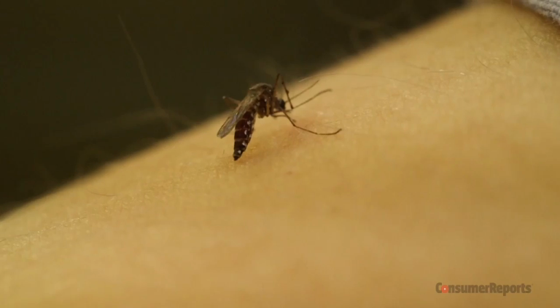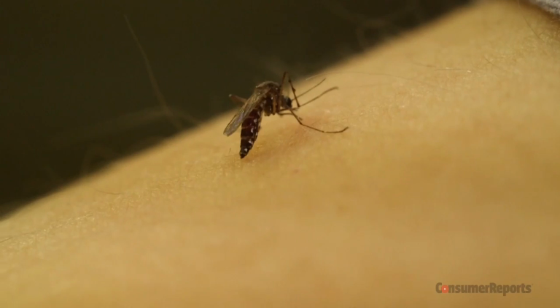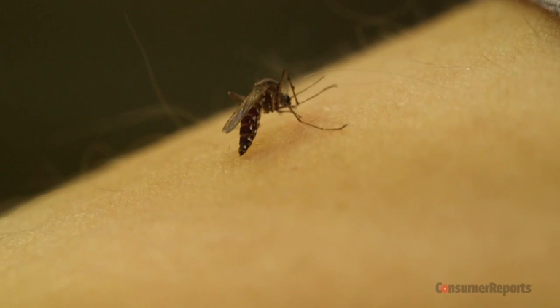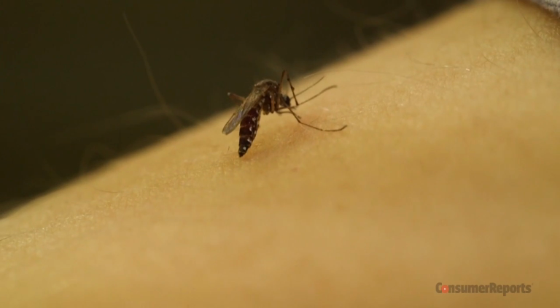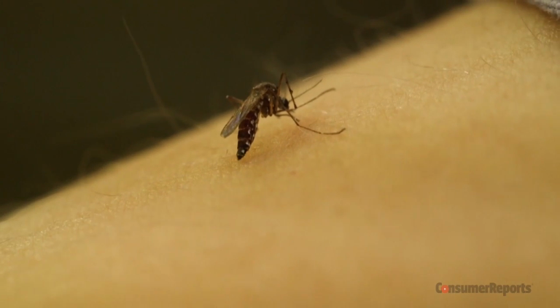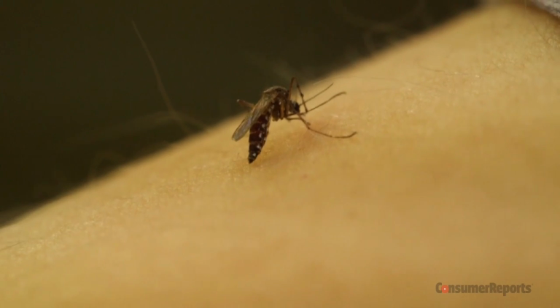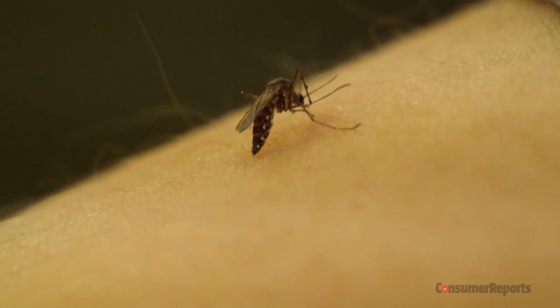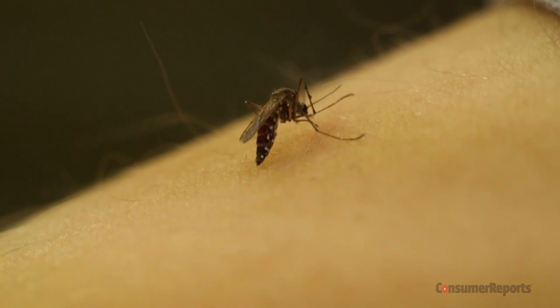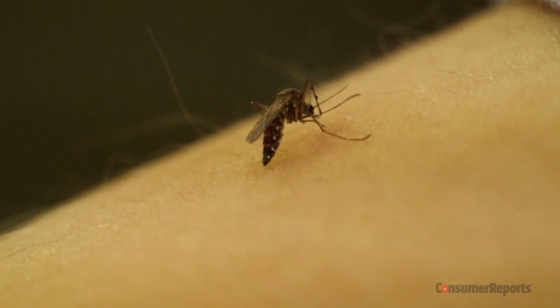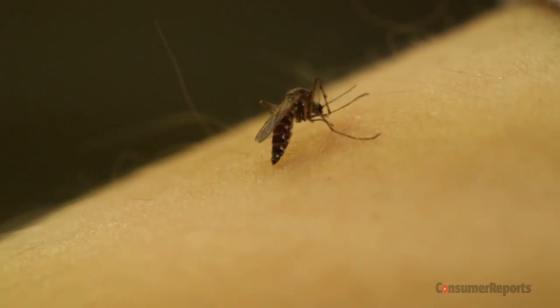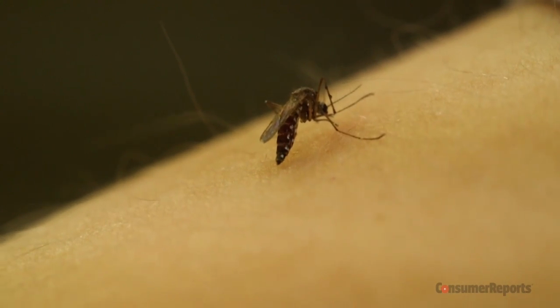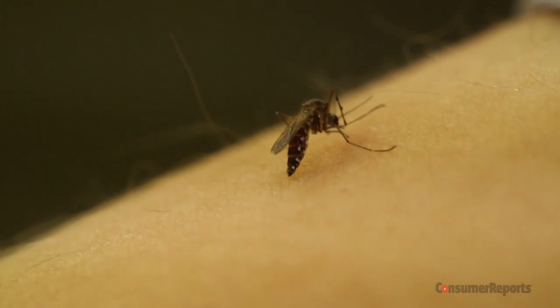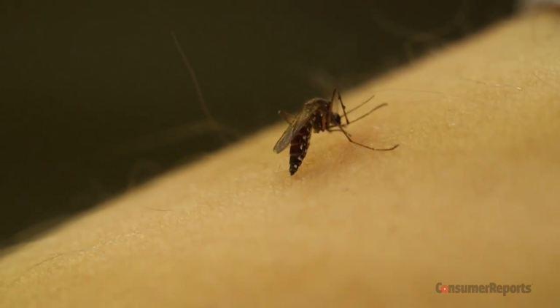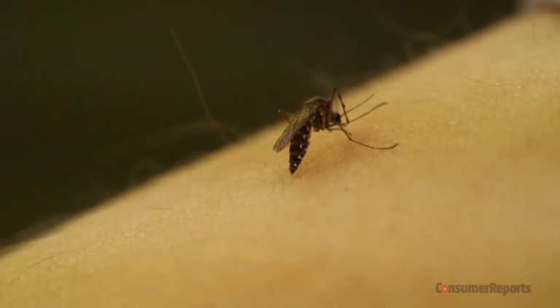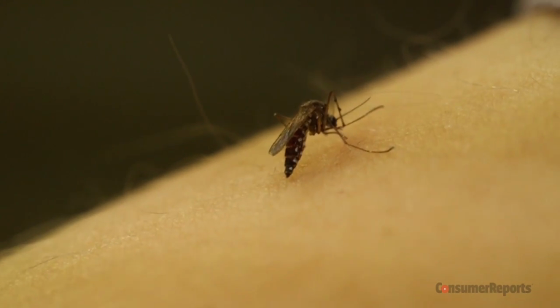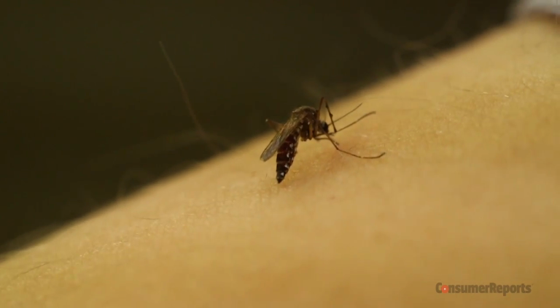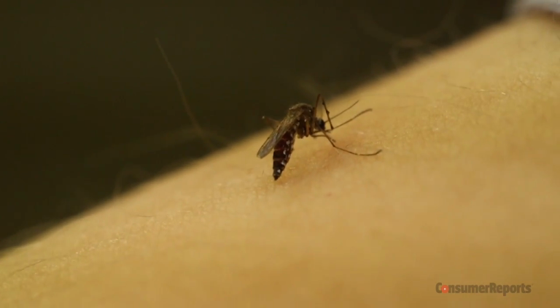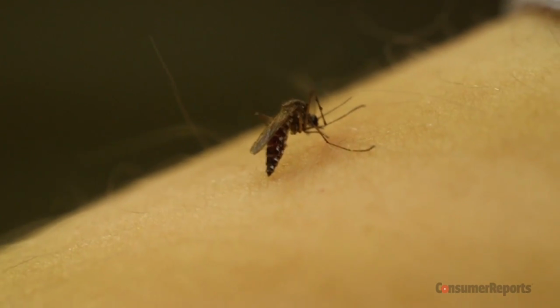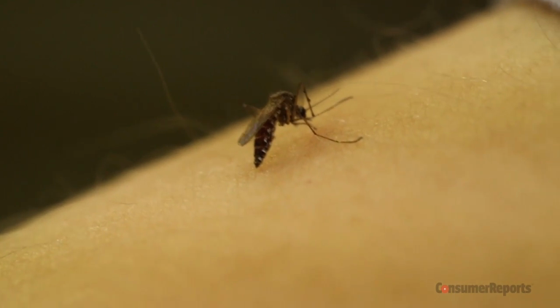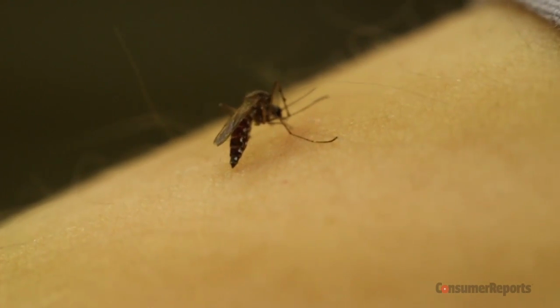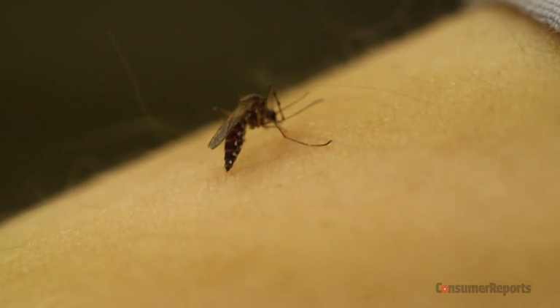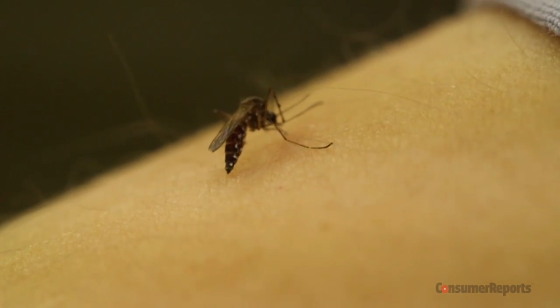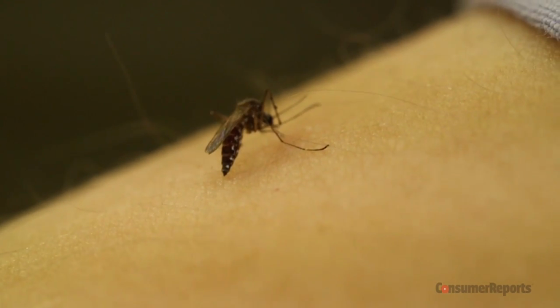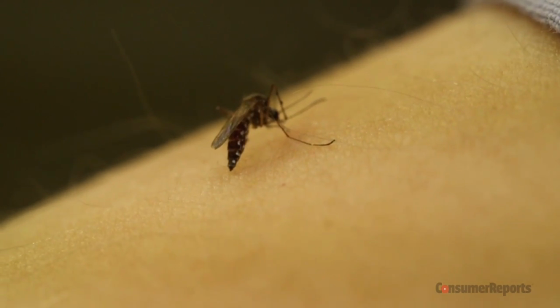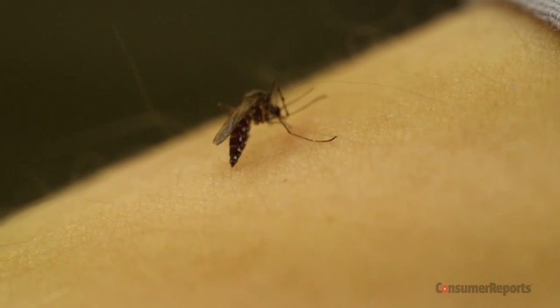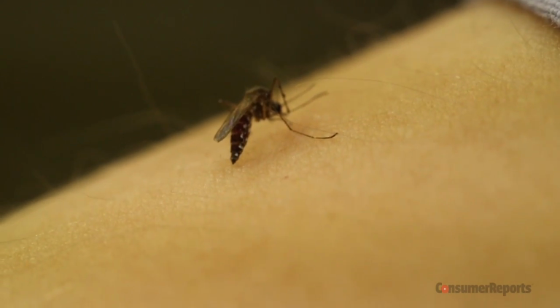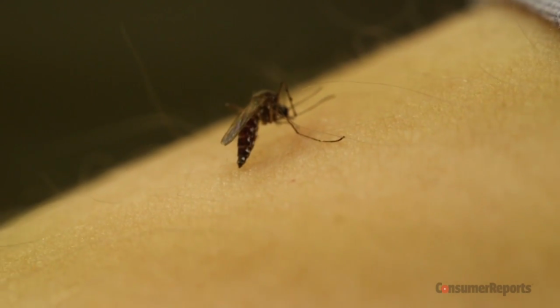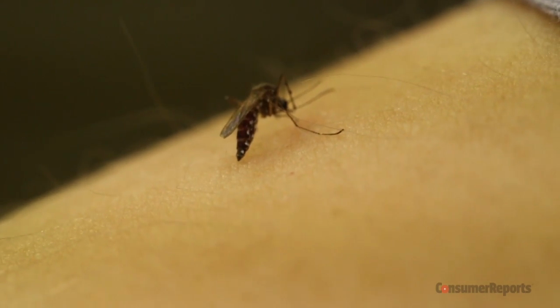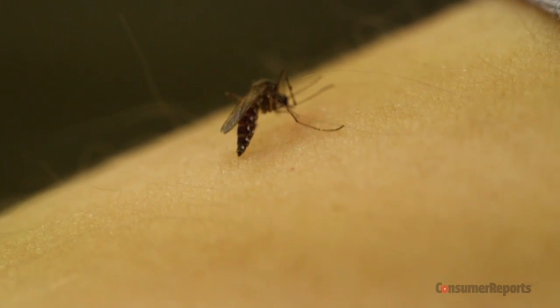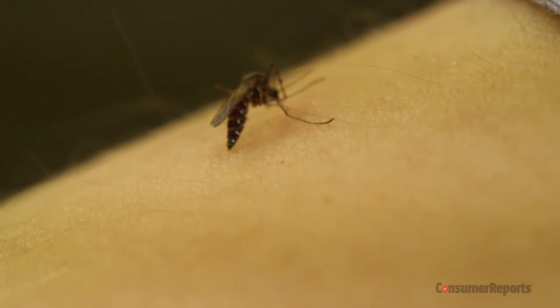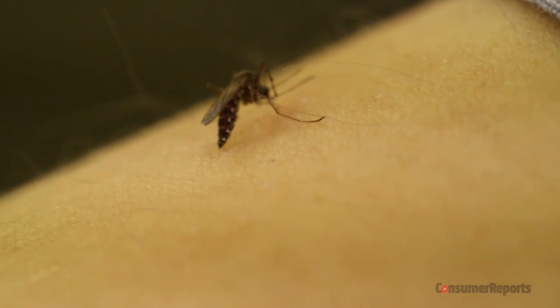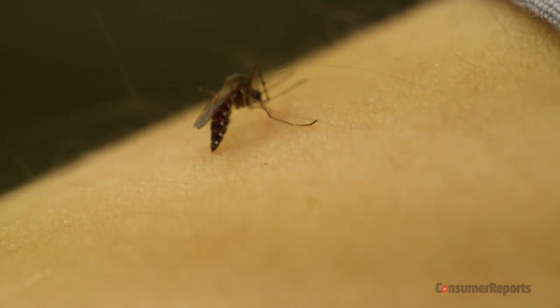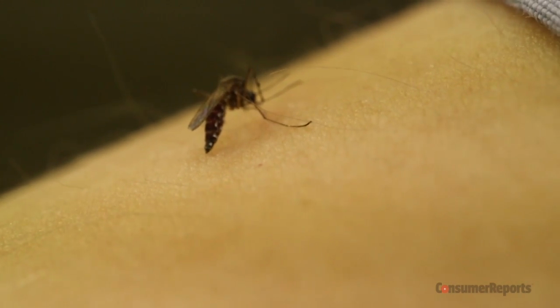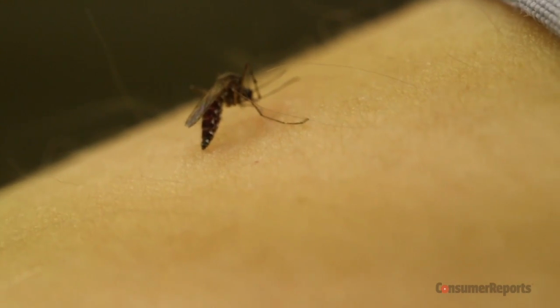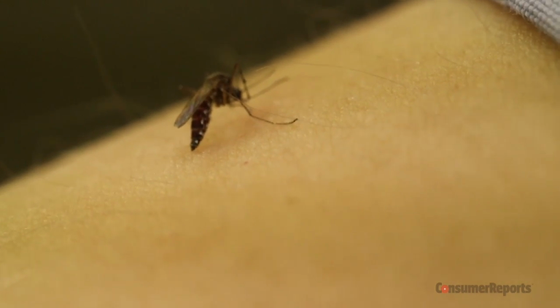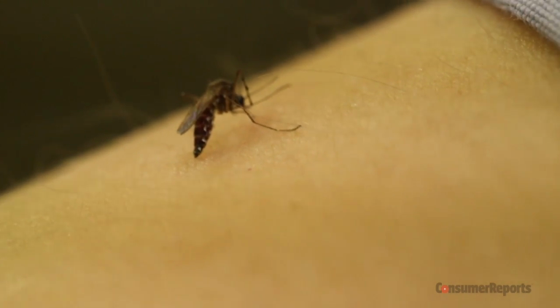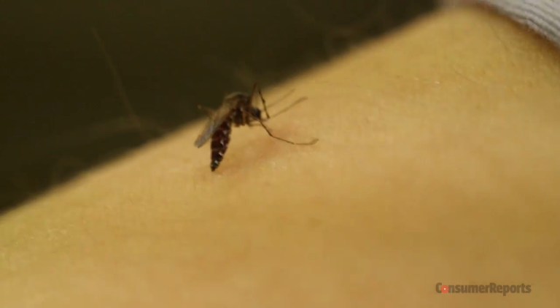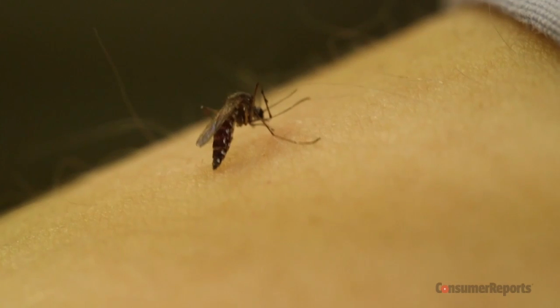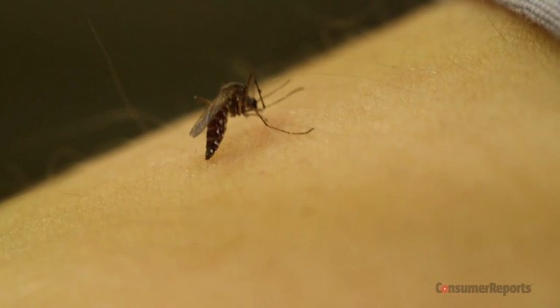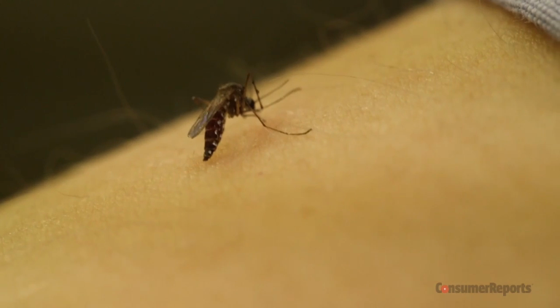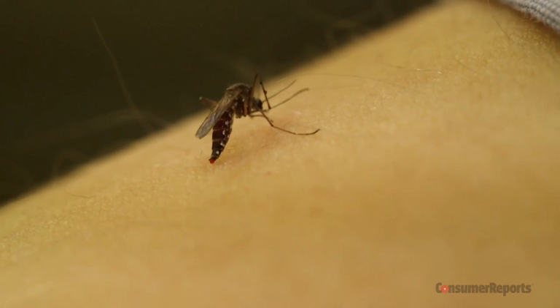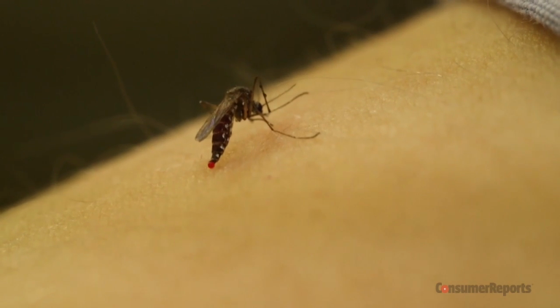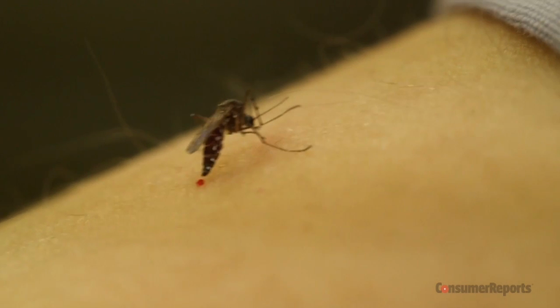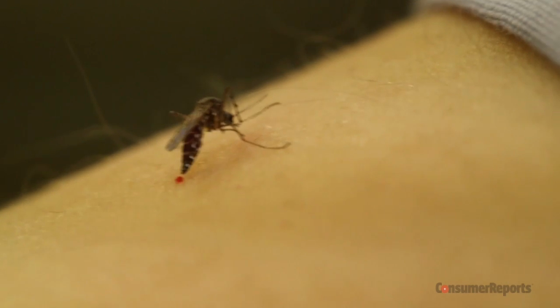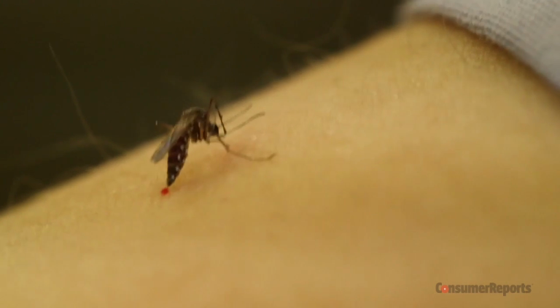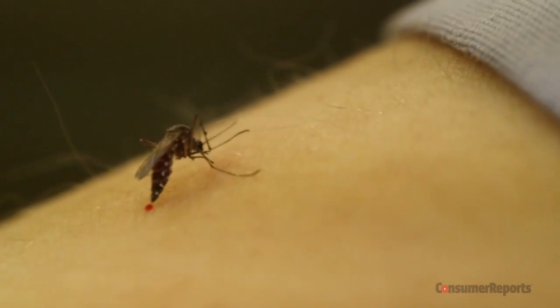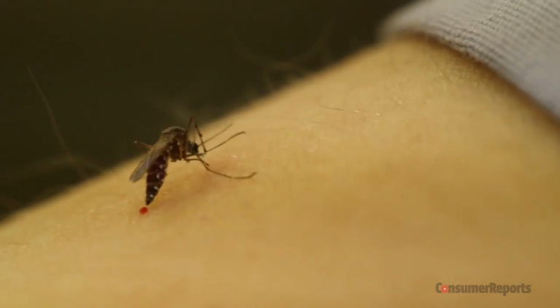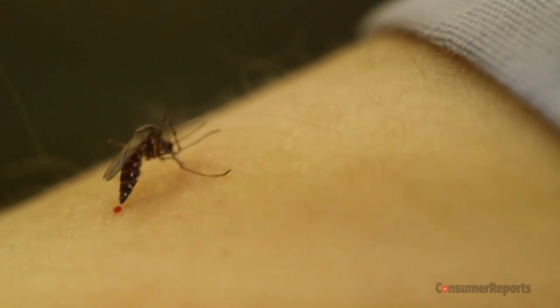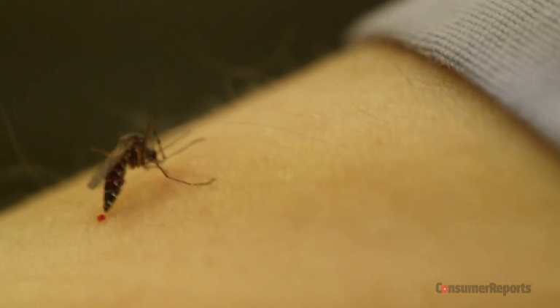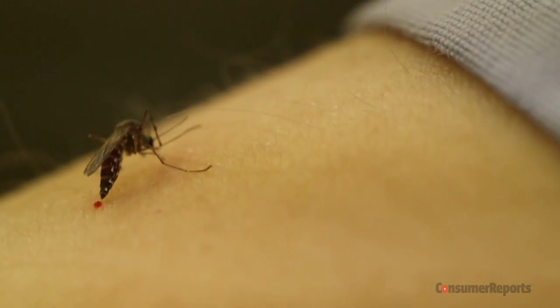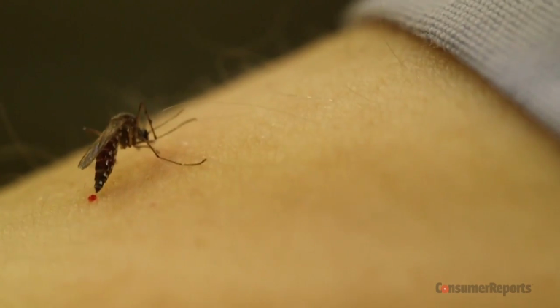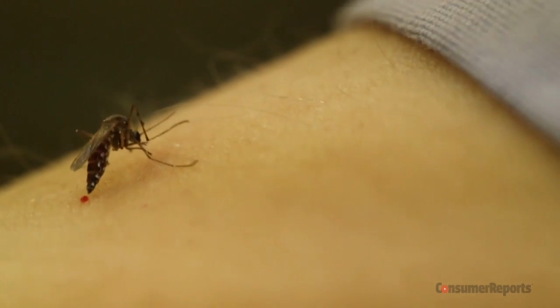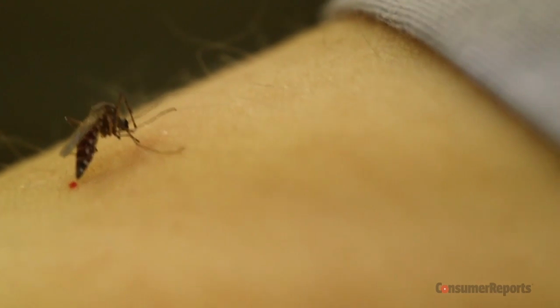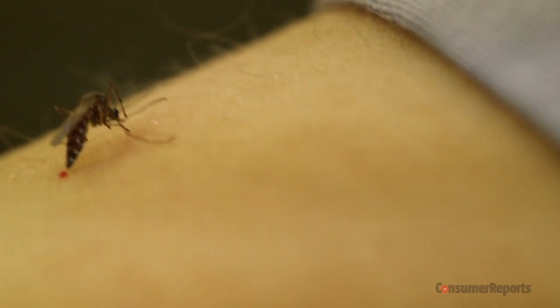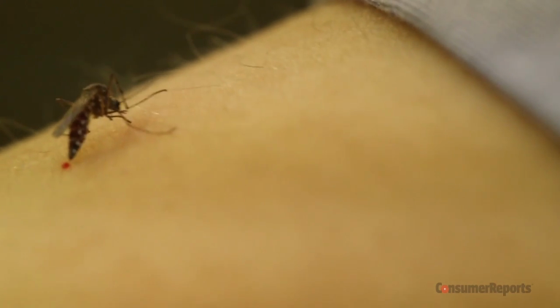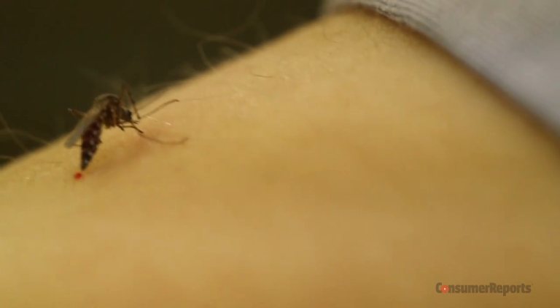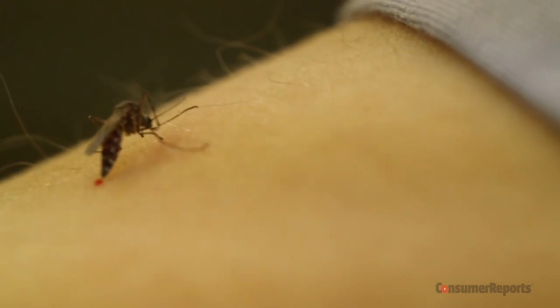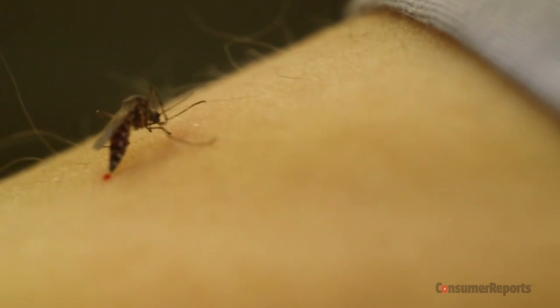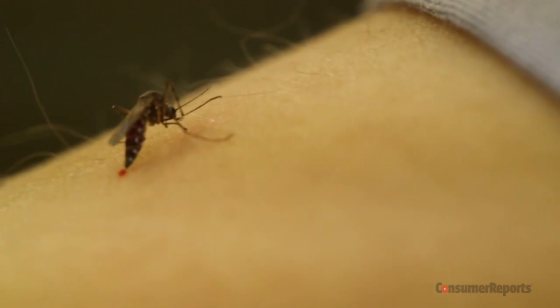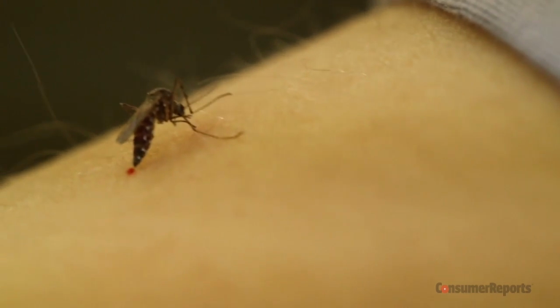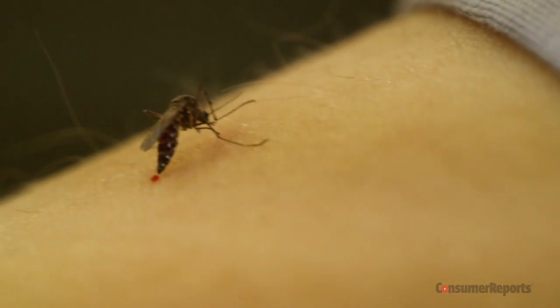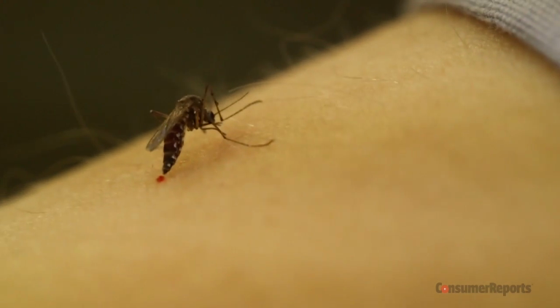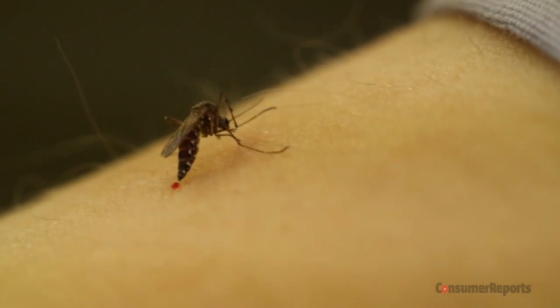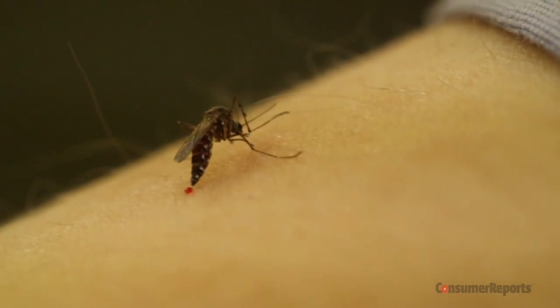It looks like she stopped nosing around, which means she's probably found a capillary now. Oh, there's blood. Oh, yeah.